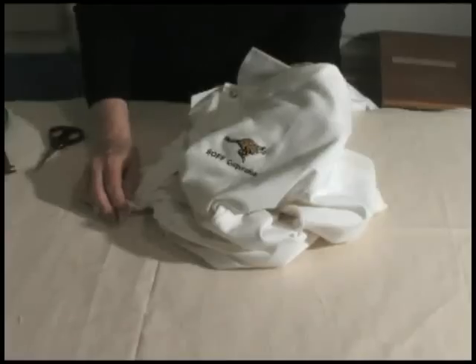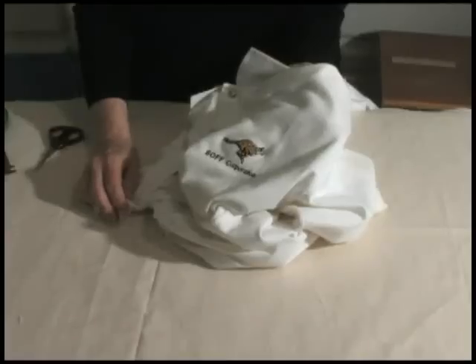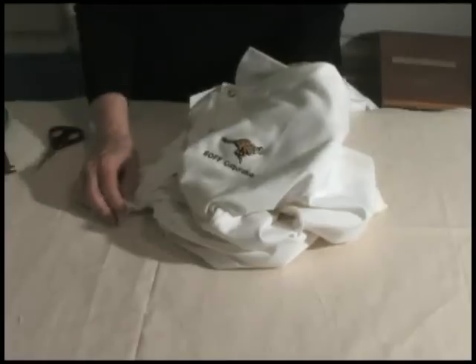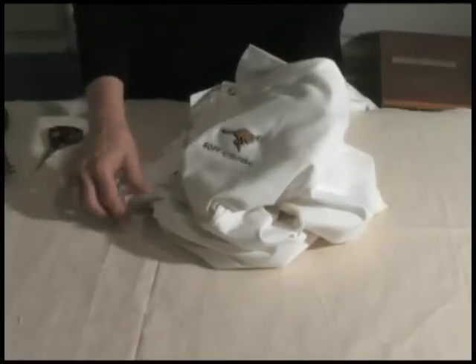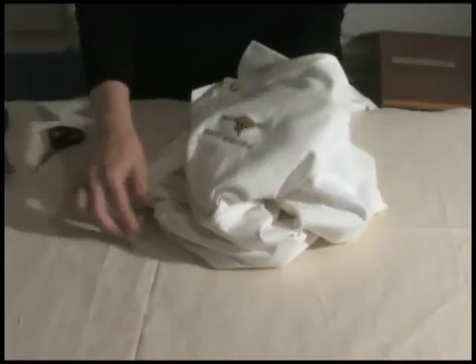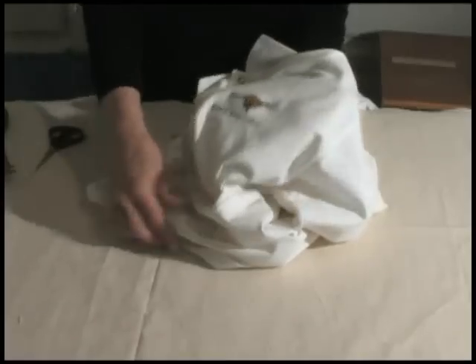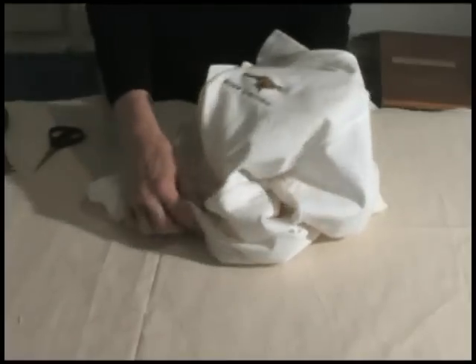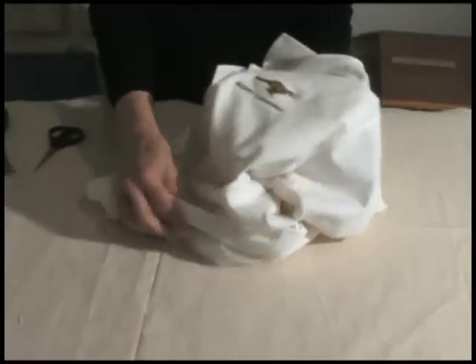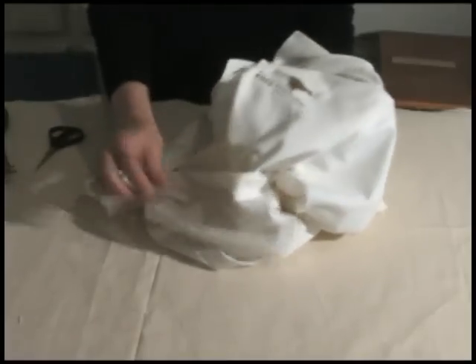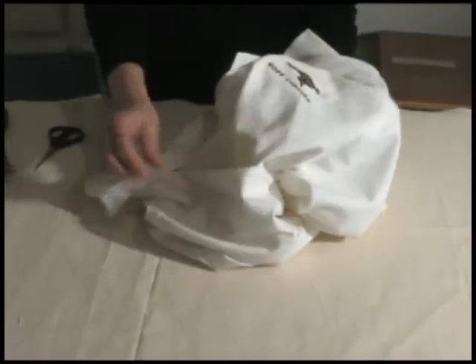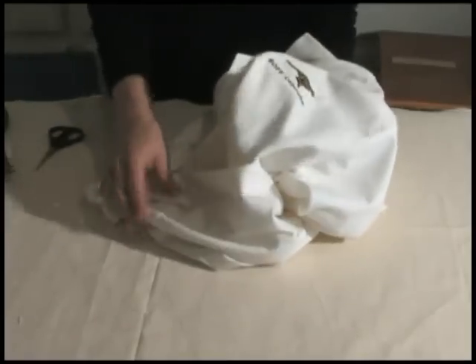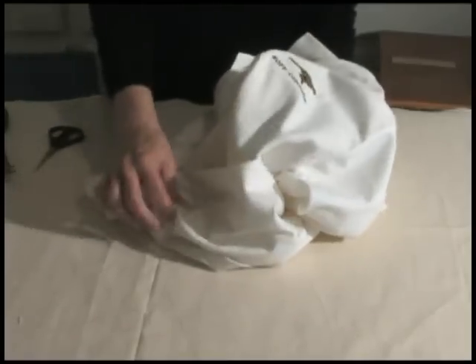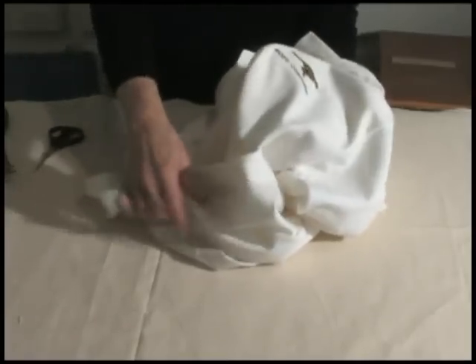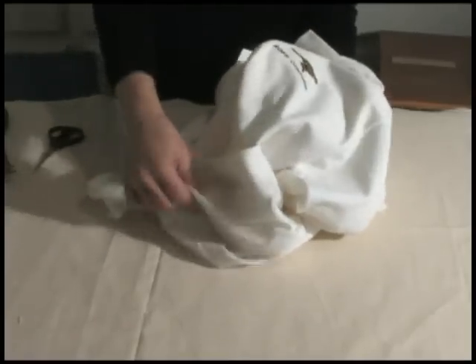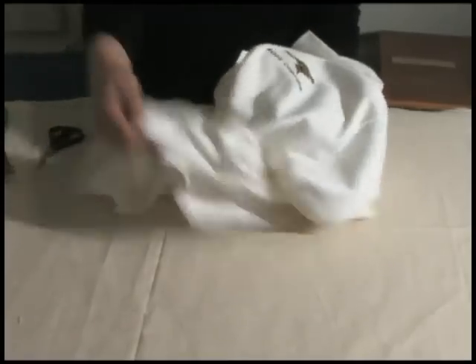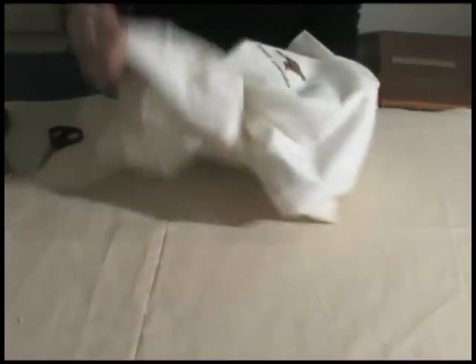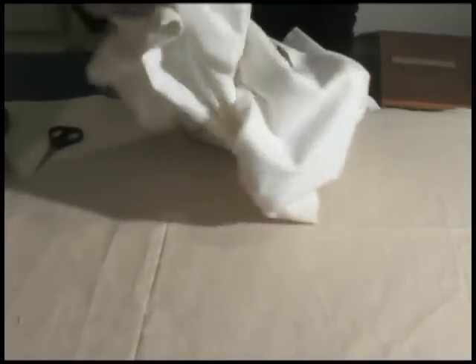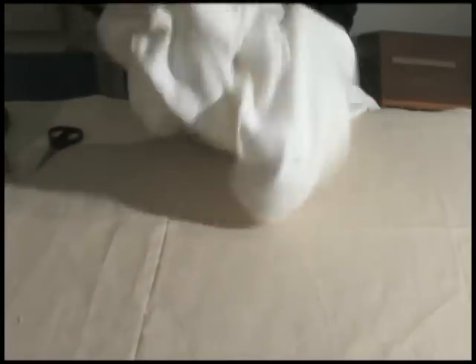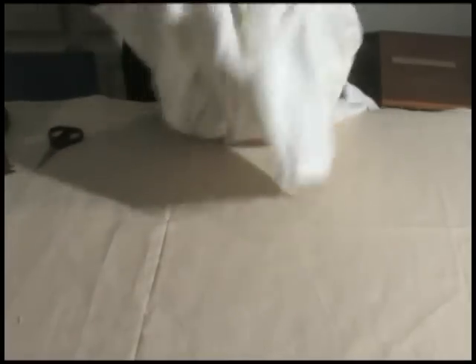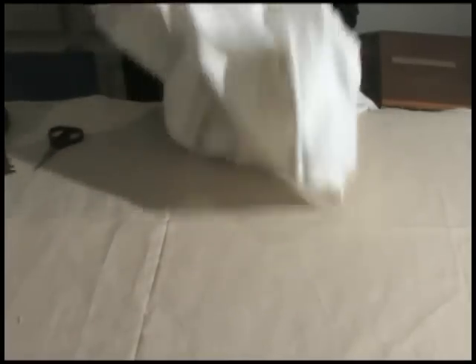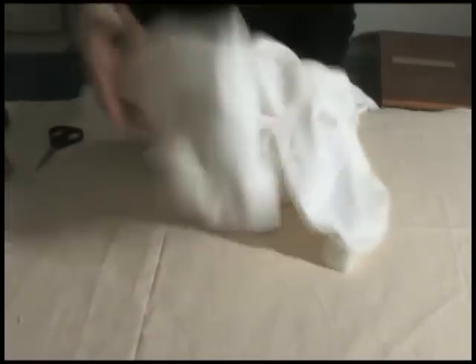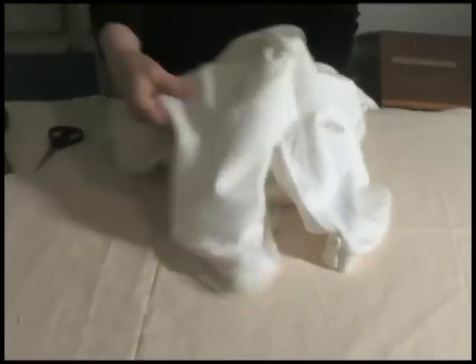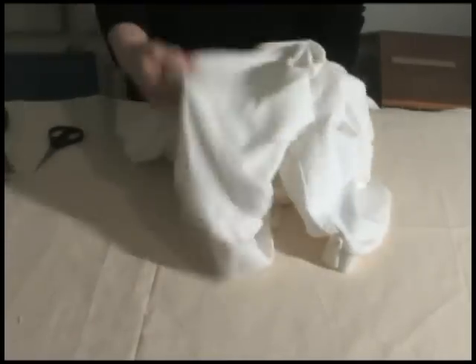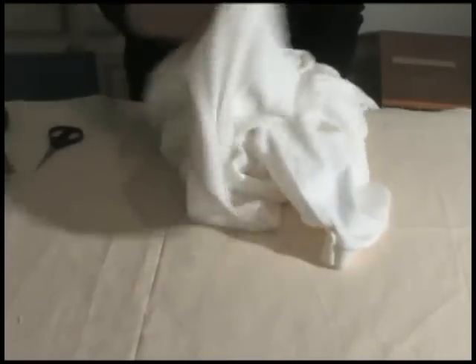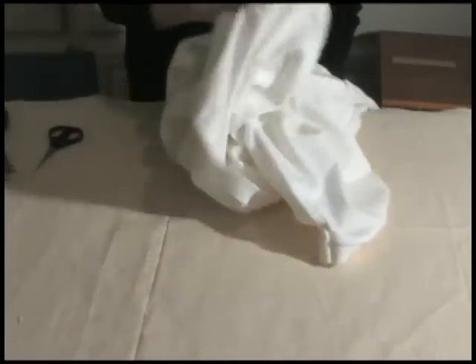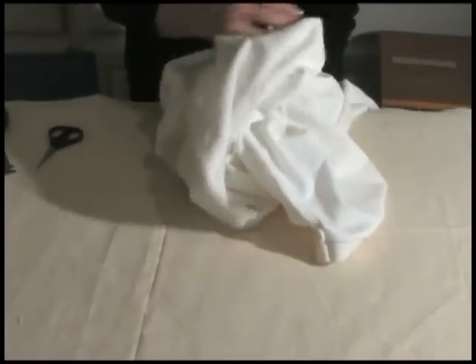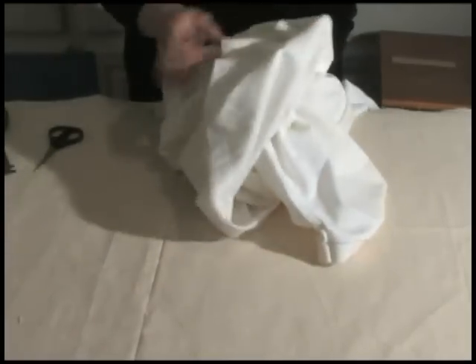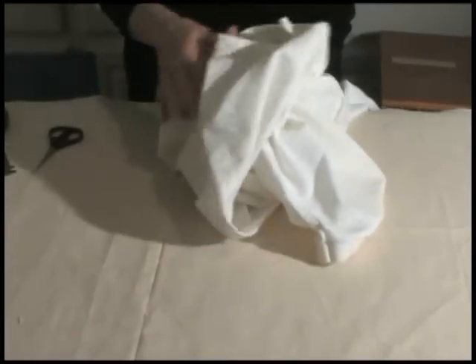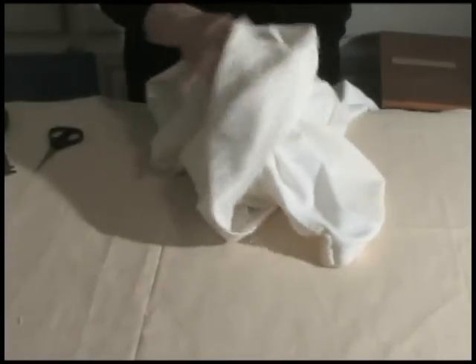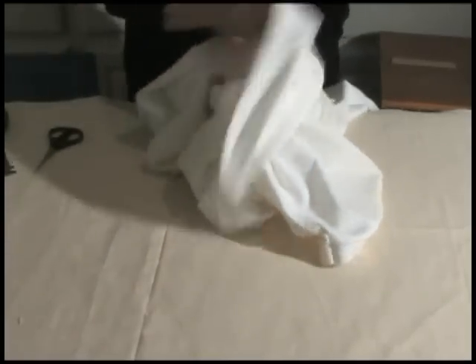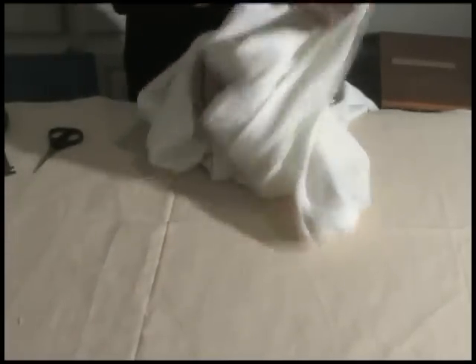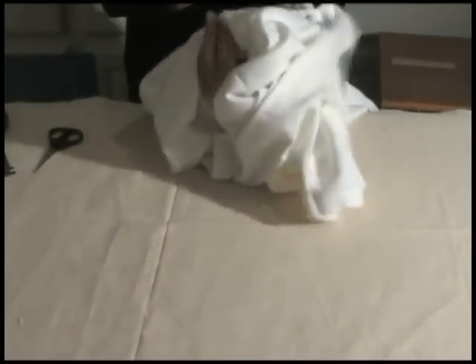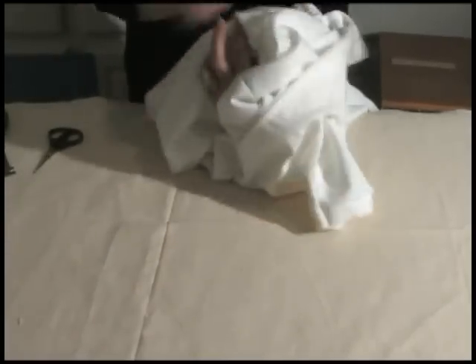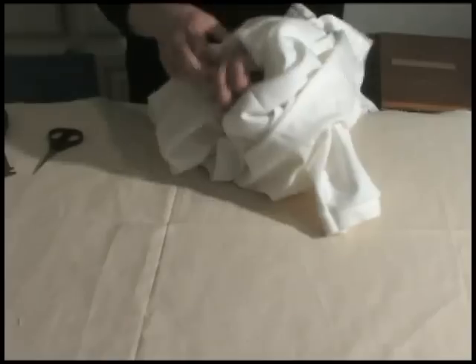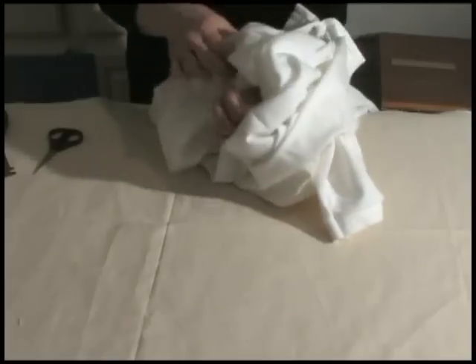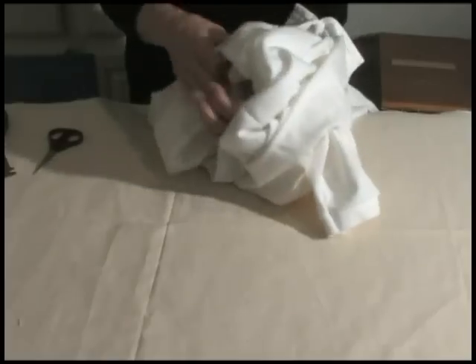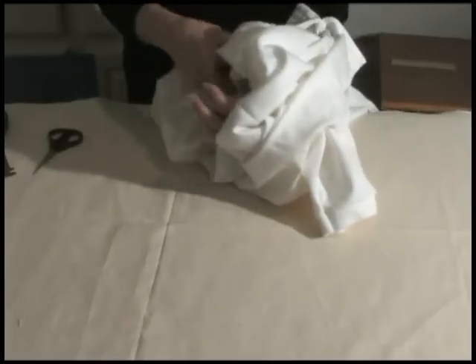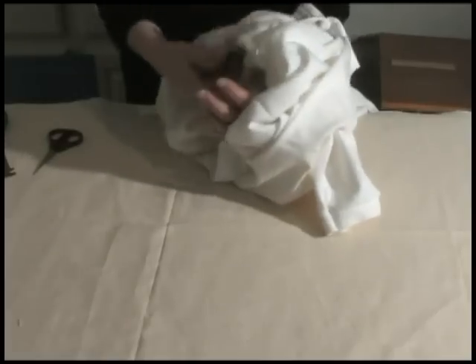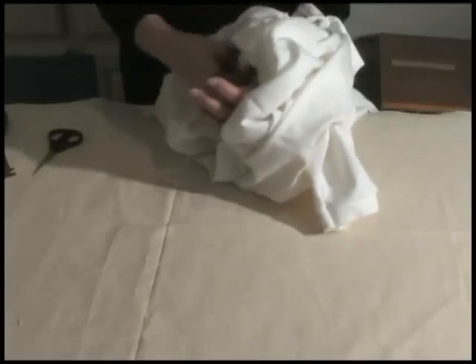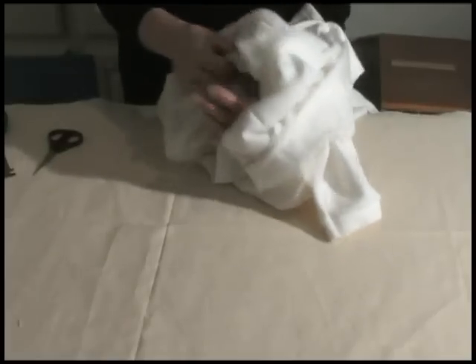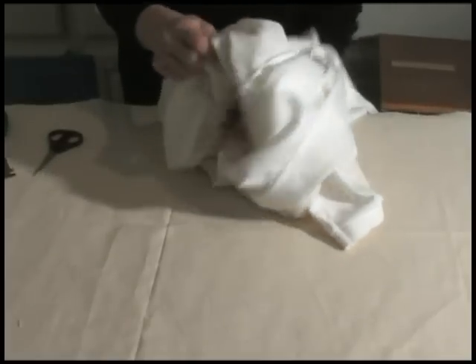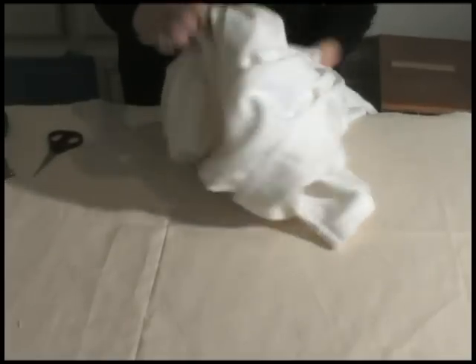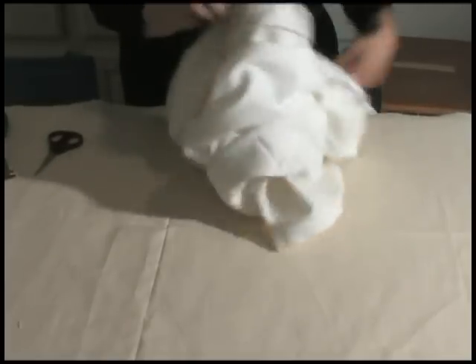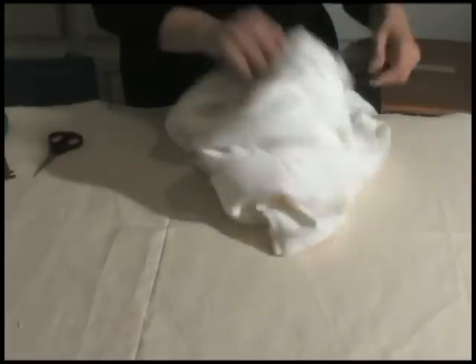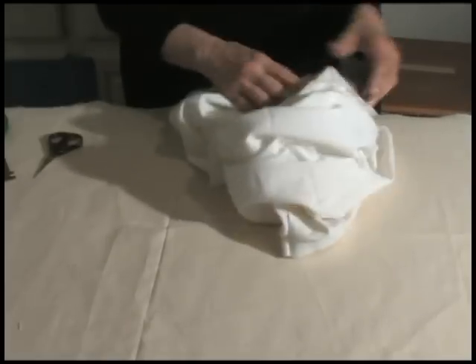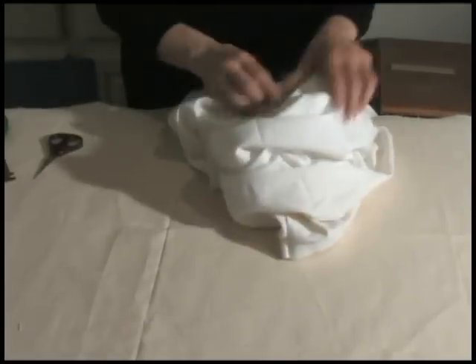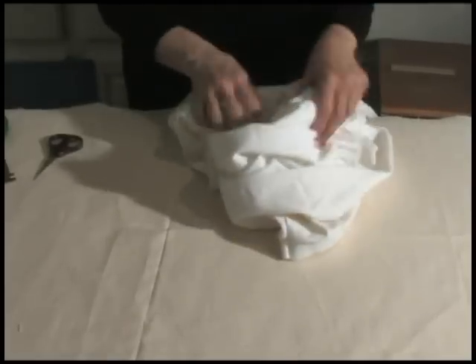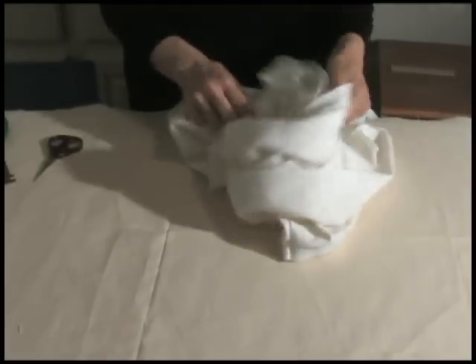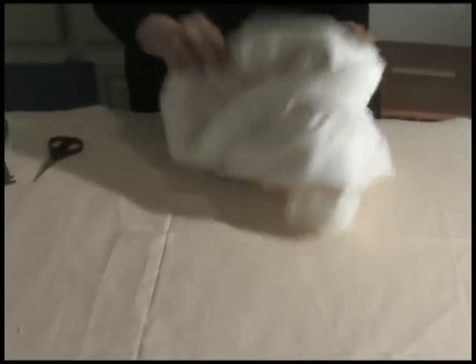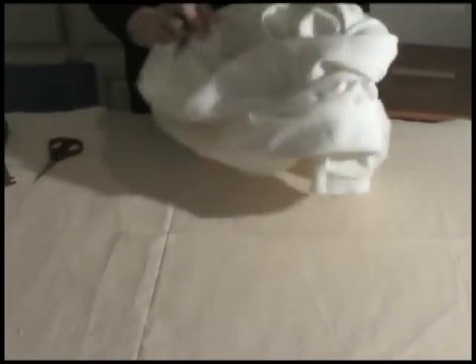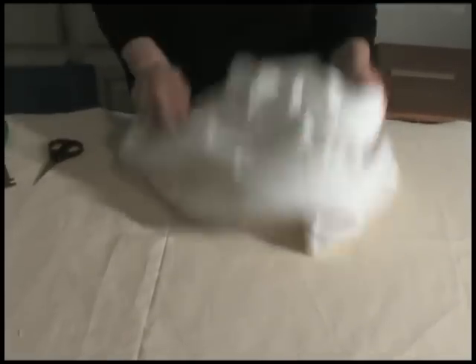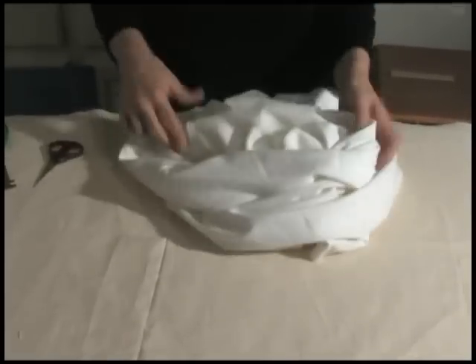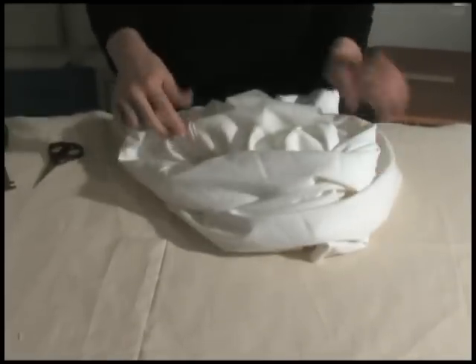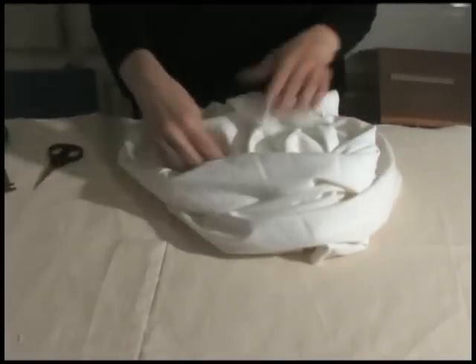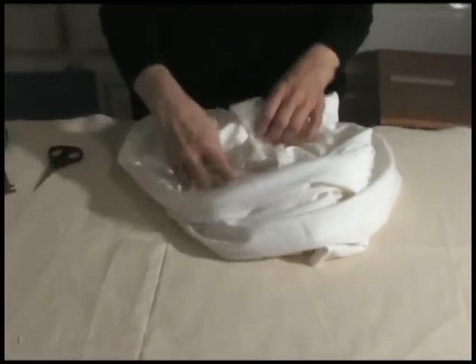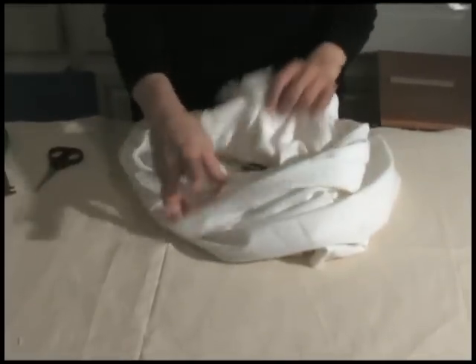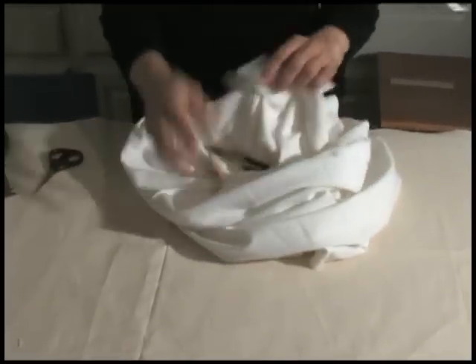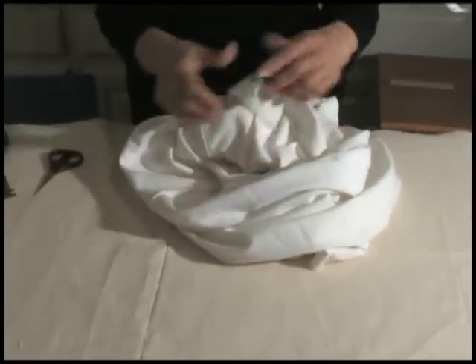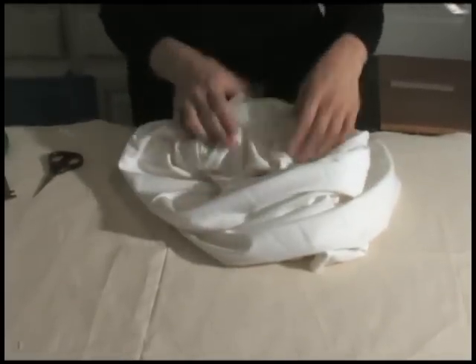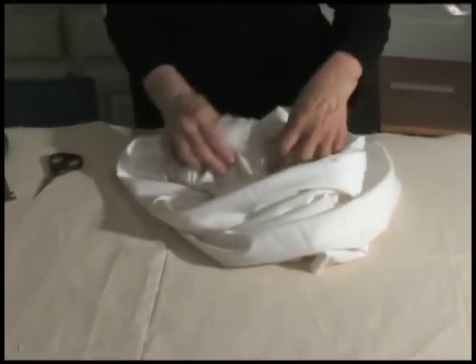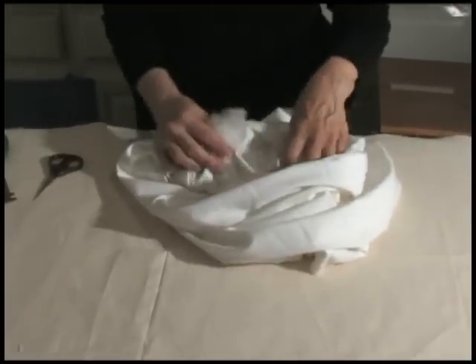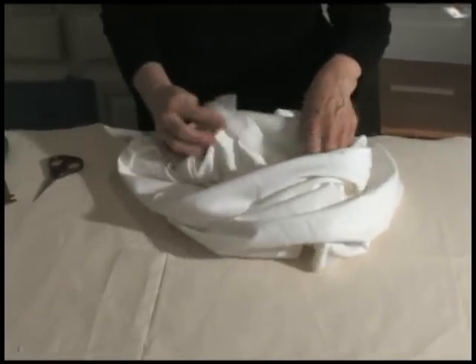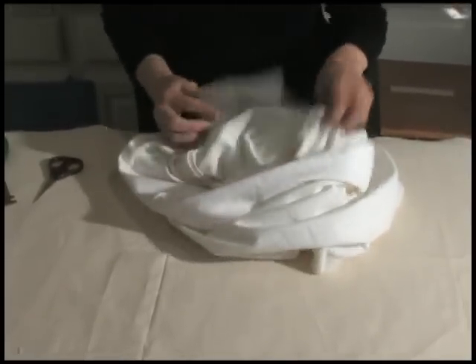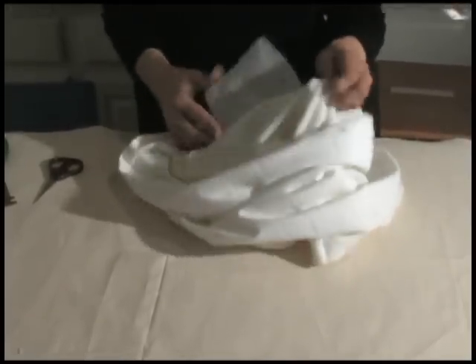When removing cutaway stabilizer, use sharp, short blade scissors. Avoid using nippers.